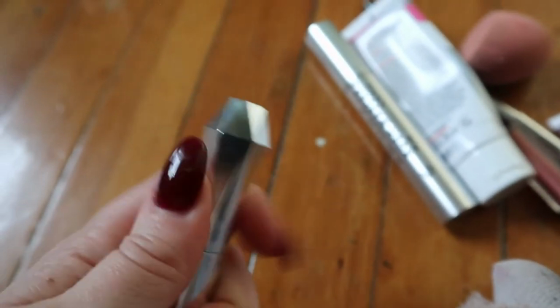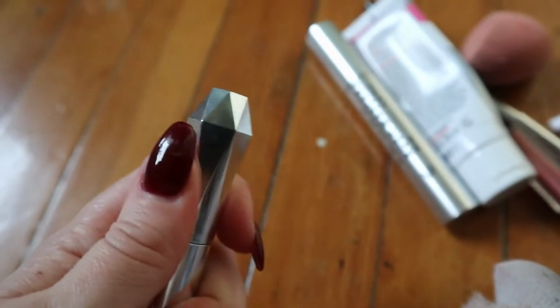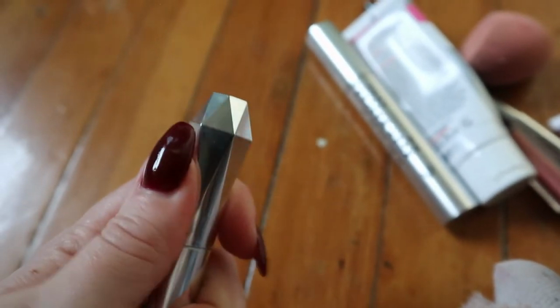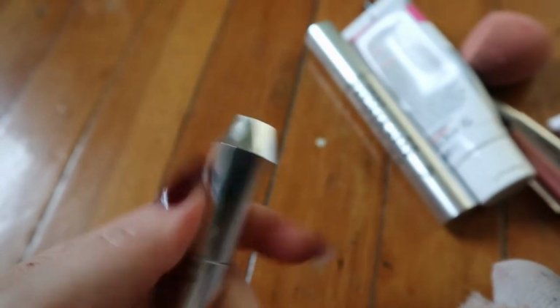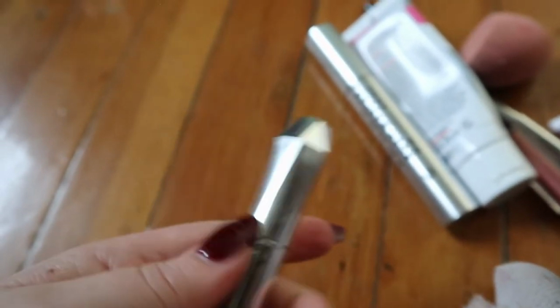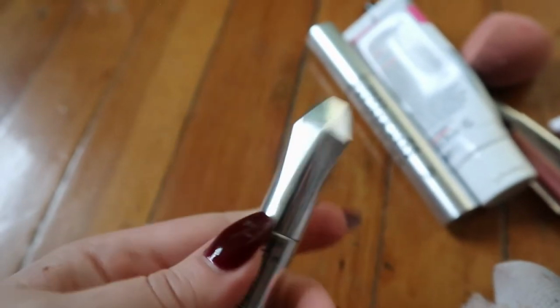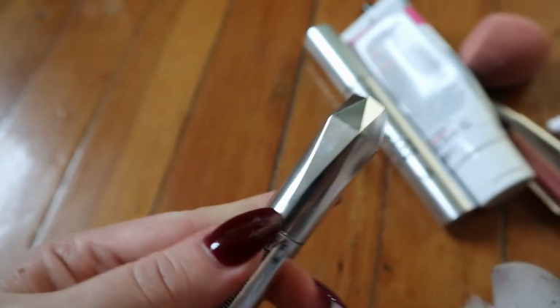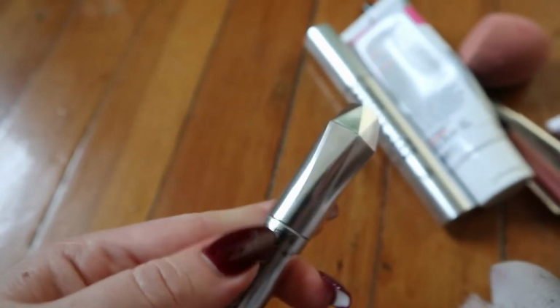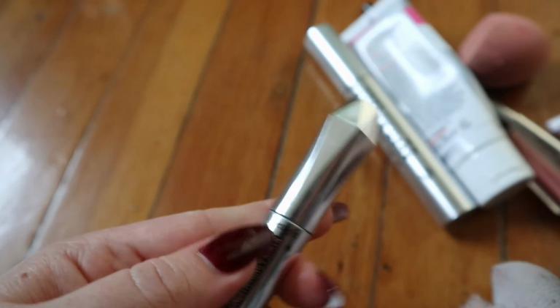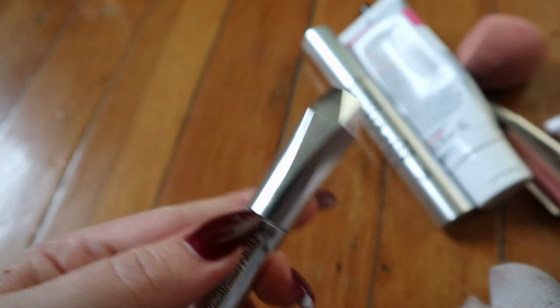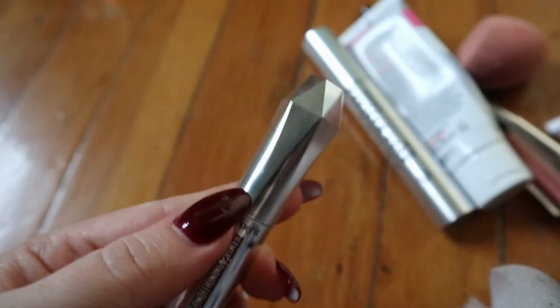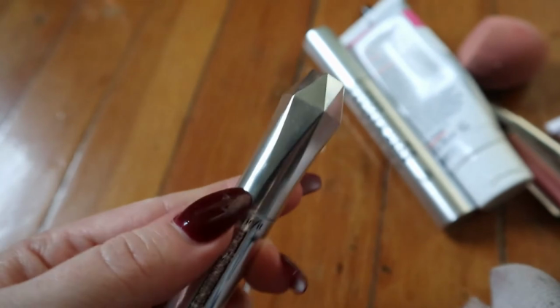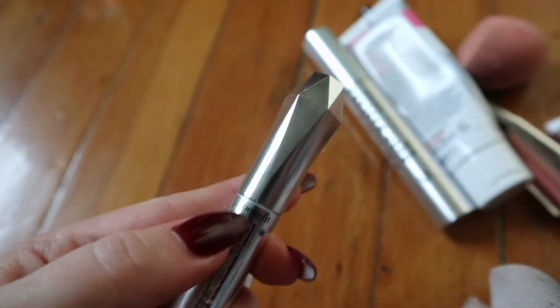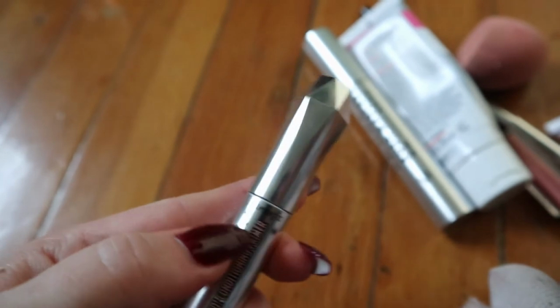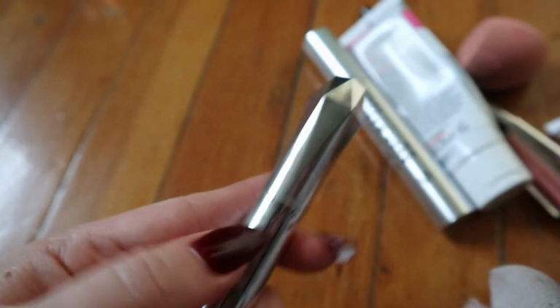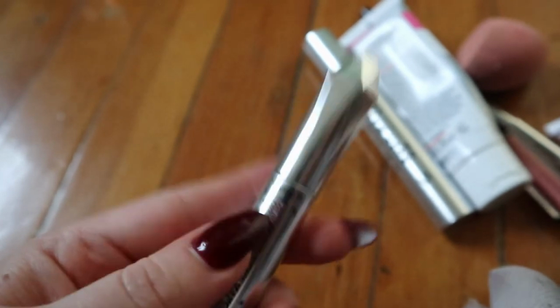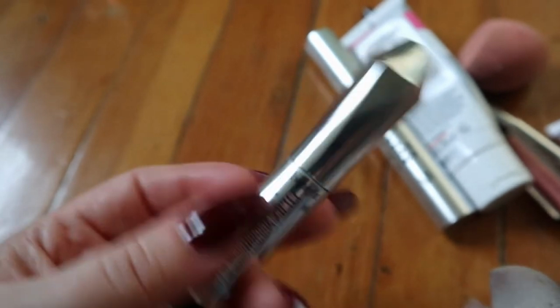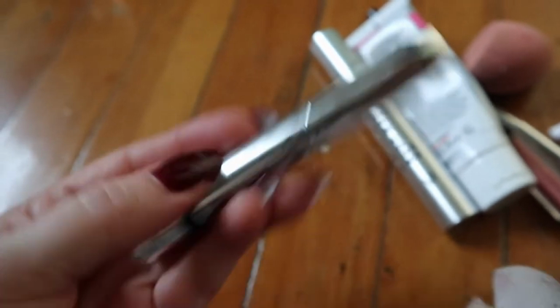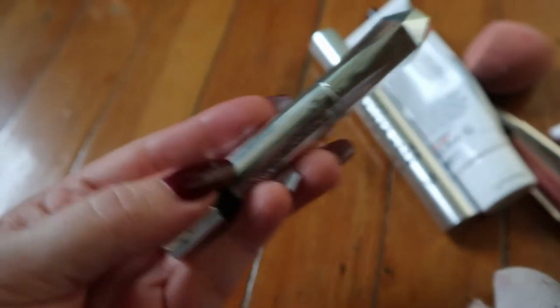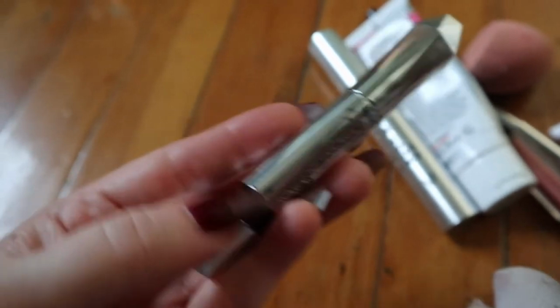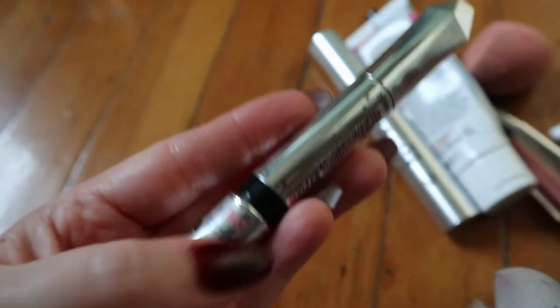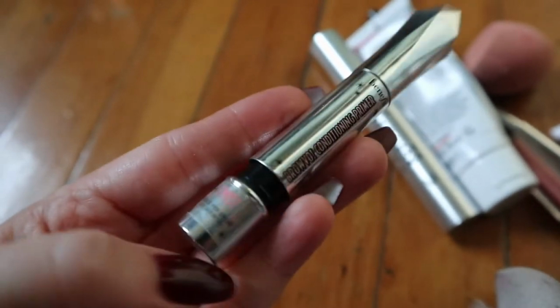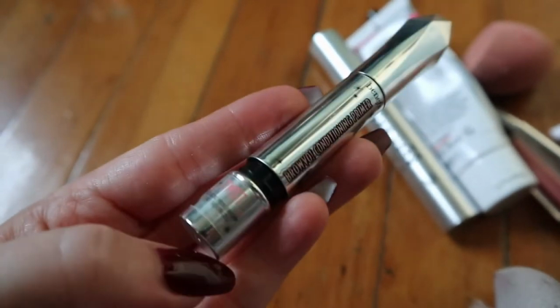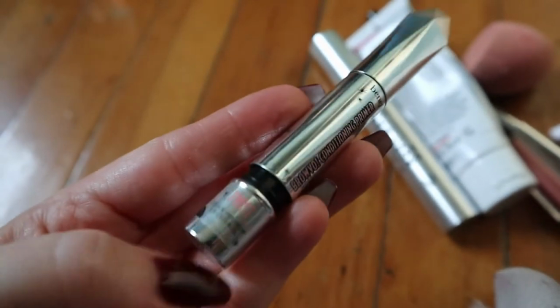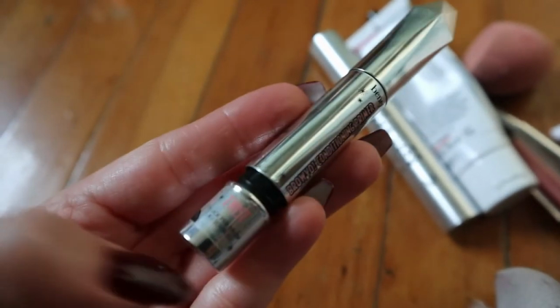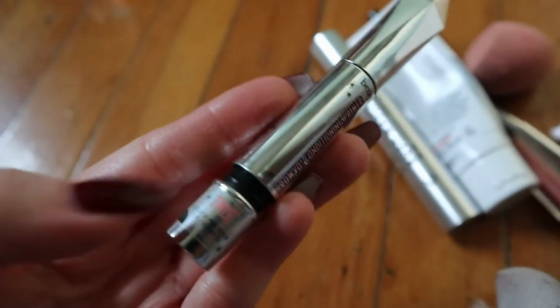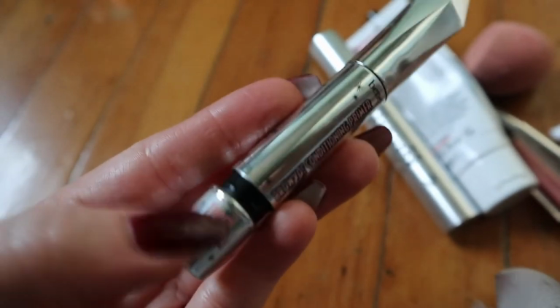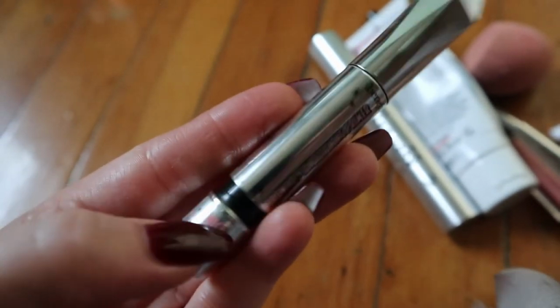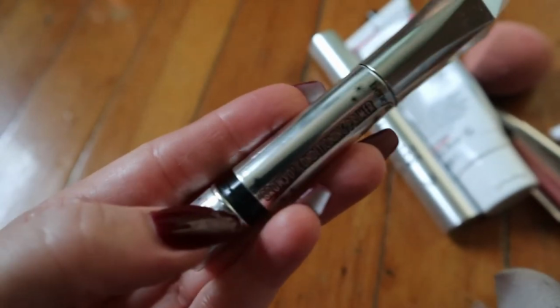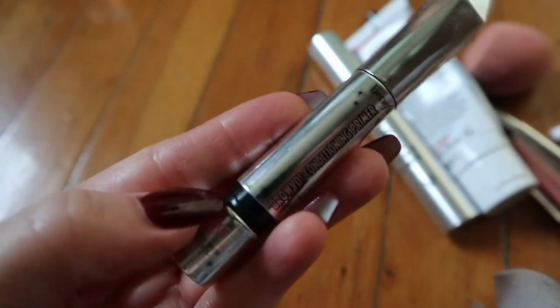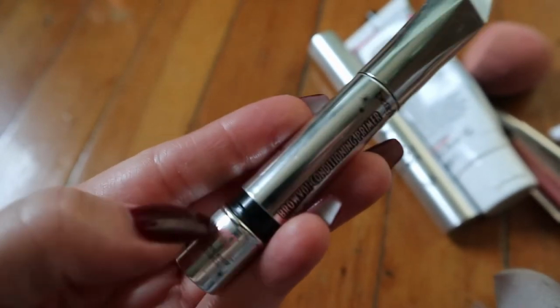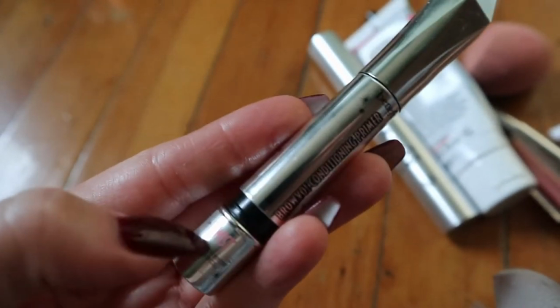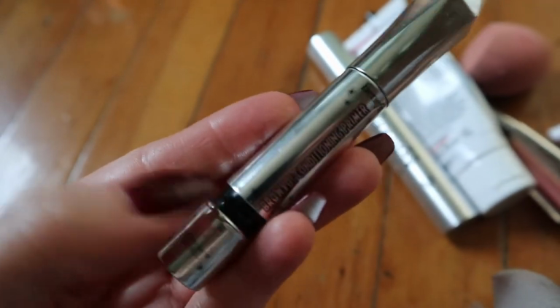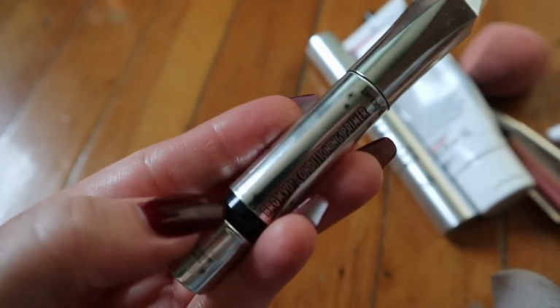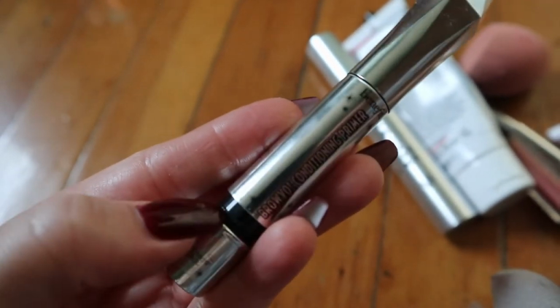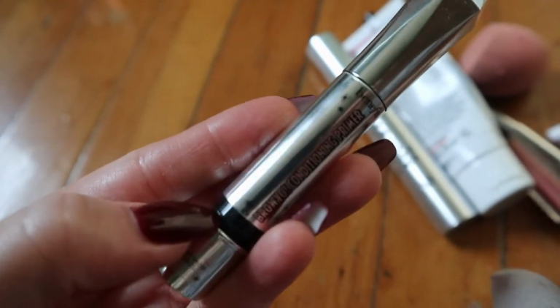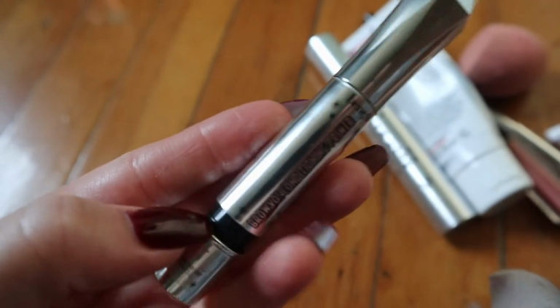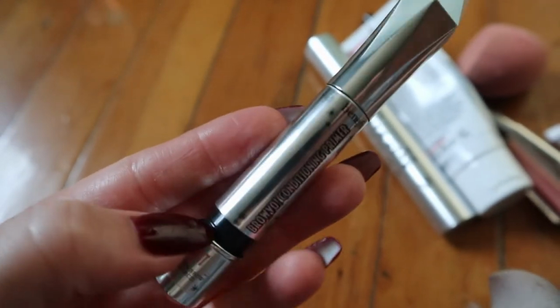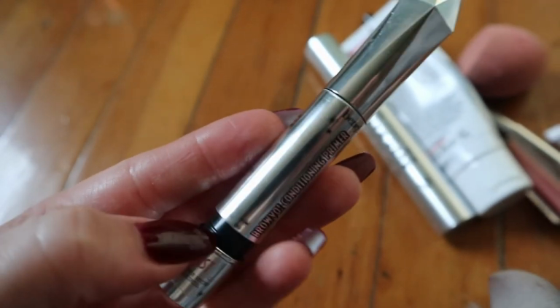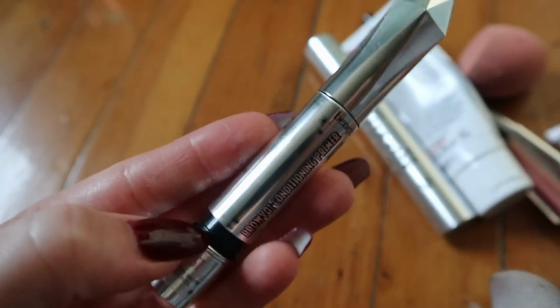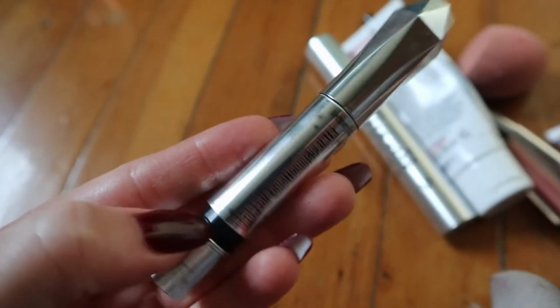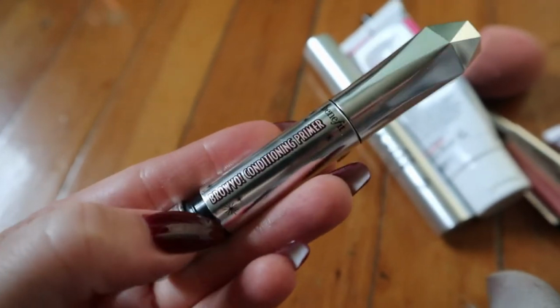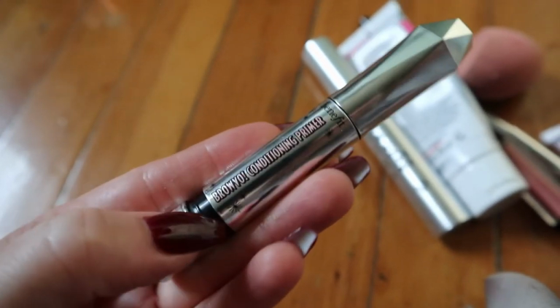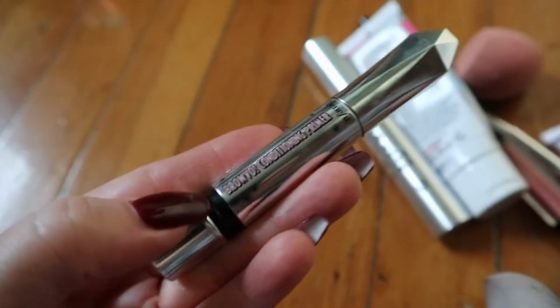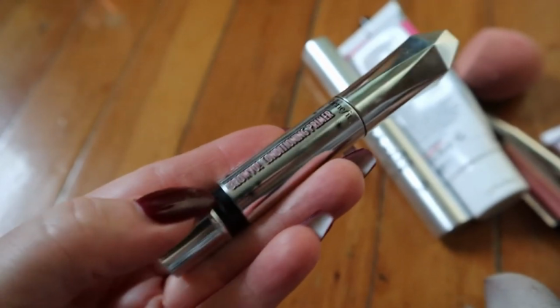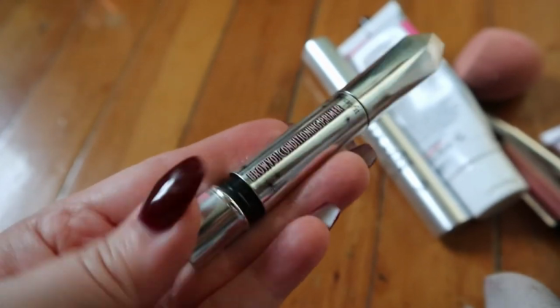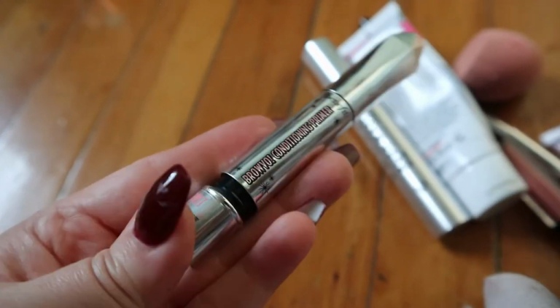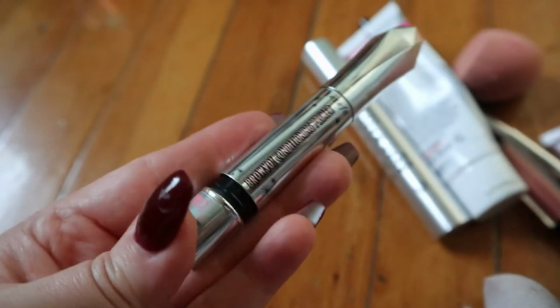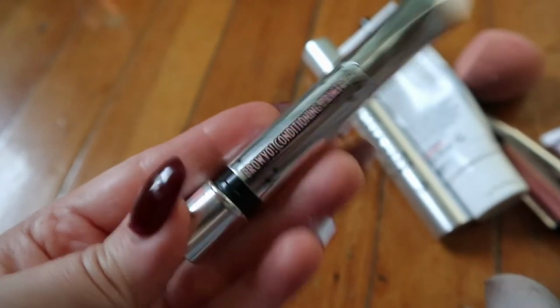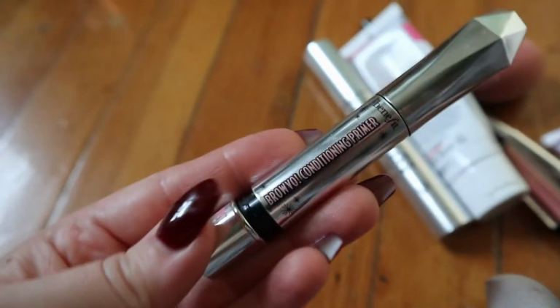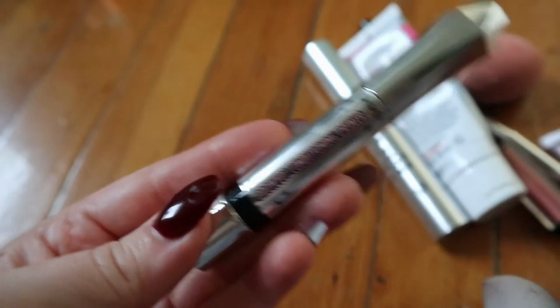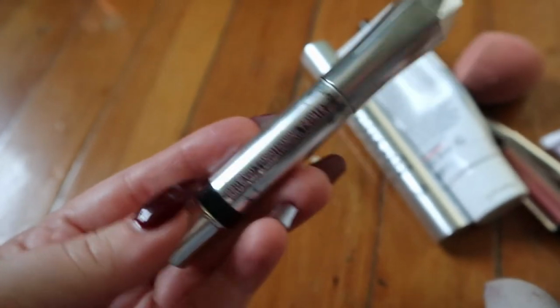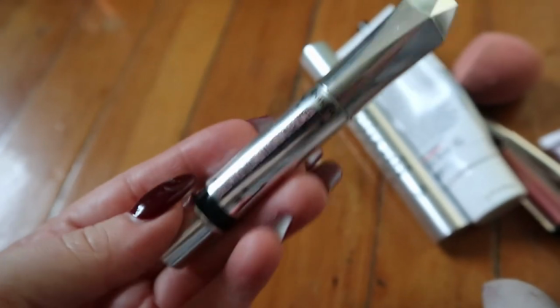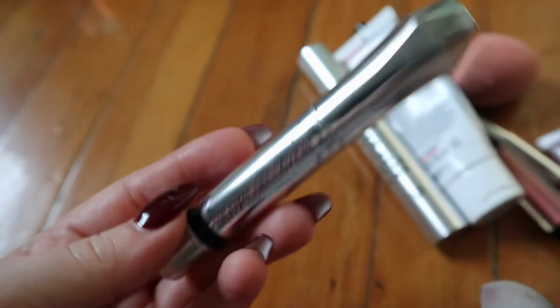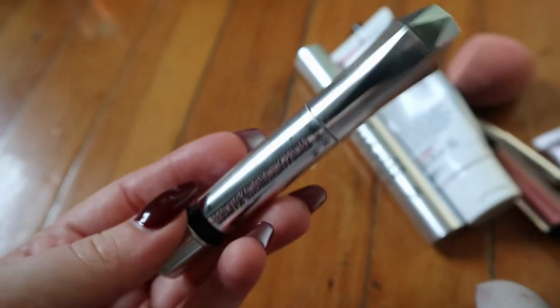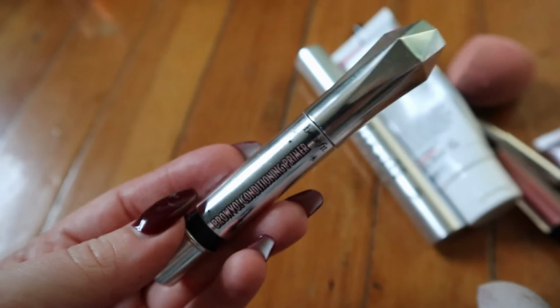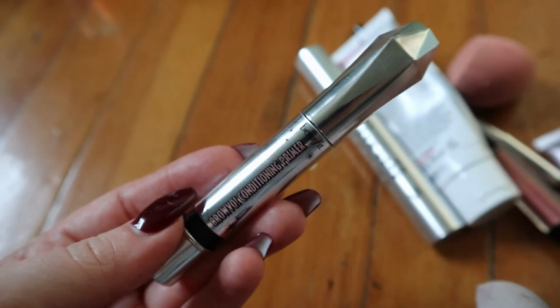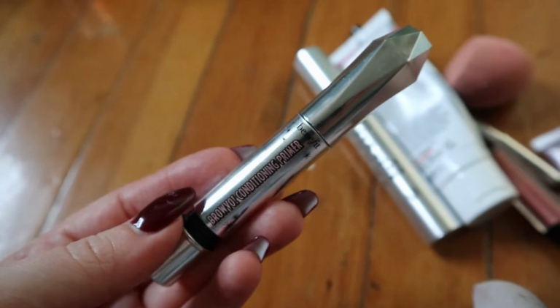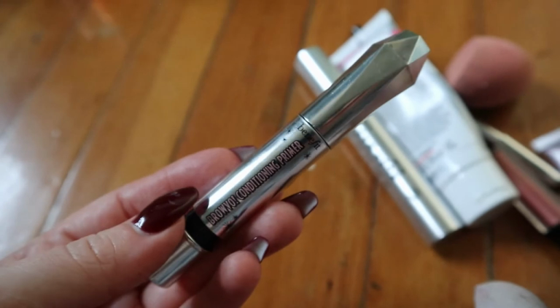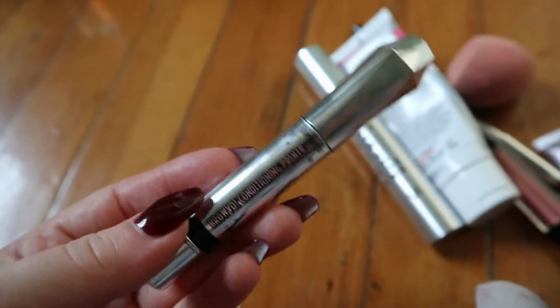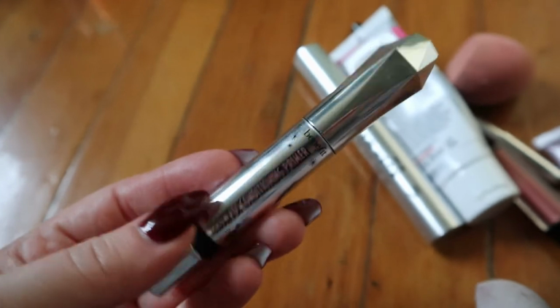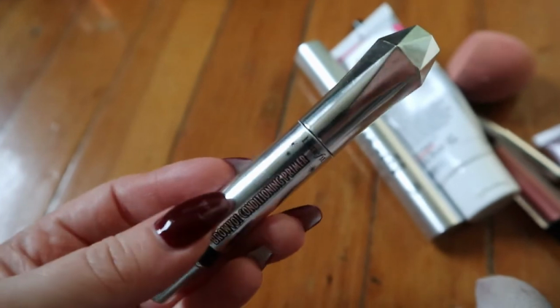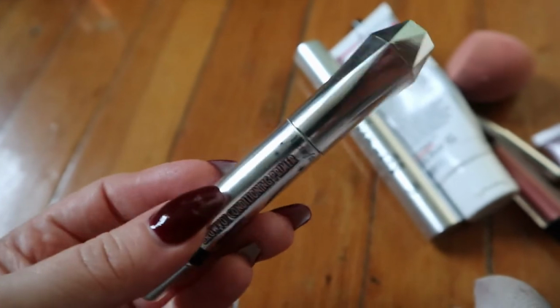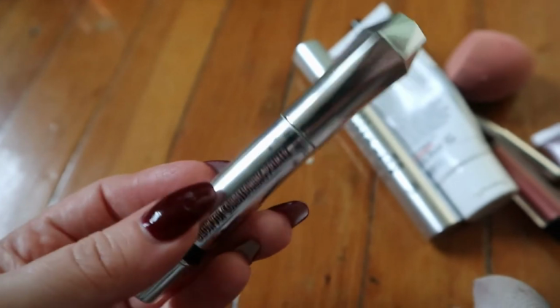It stopped coming out so I assumed it was empty, and then it also broke so I can't twist it up anymore, so that's done.